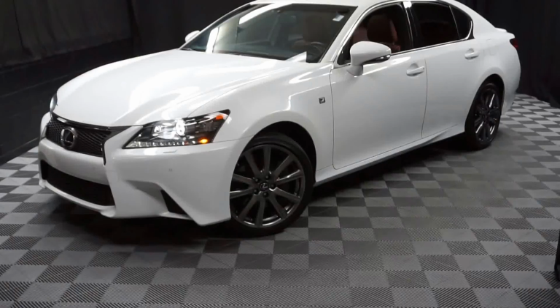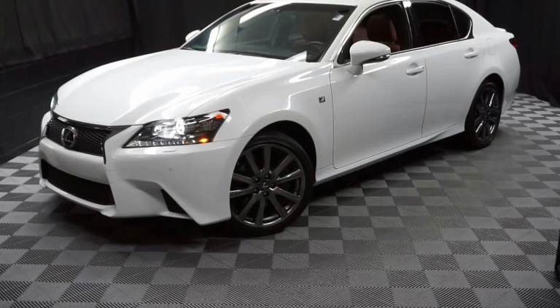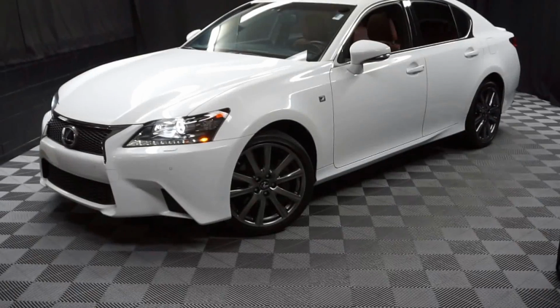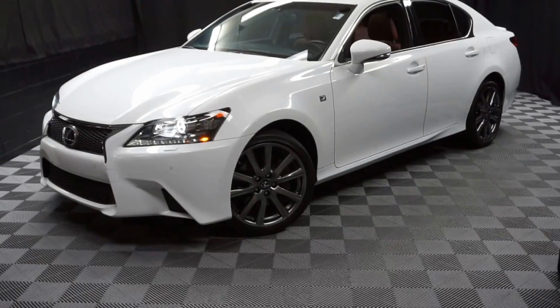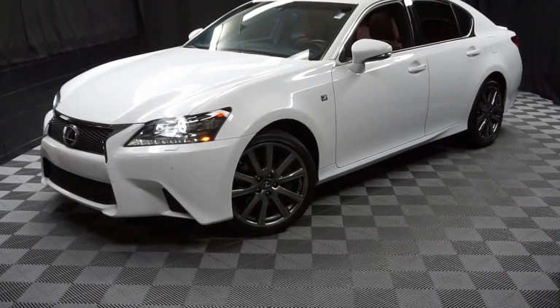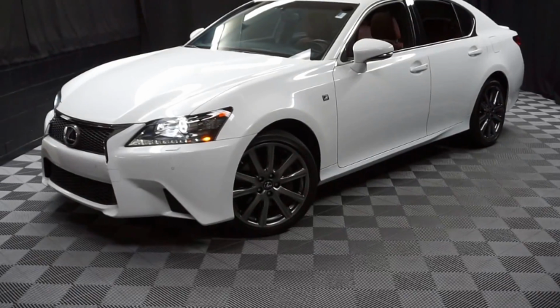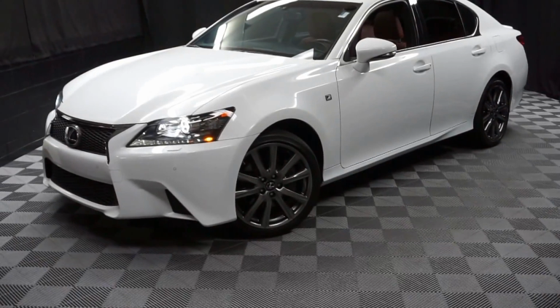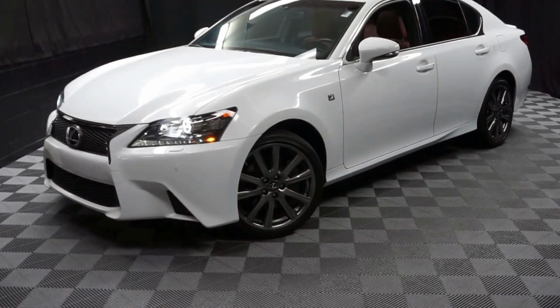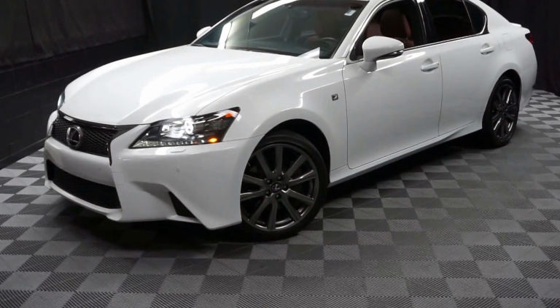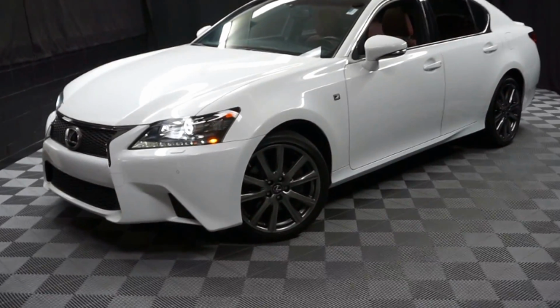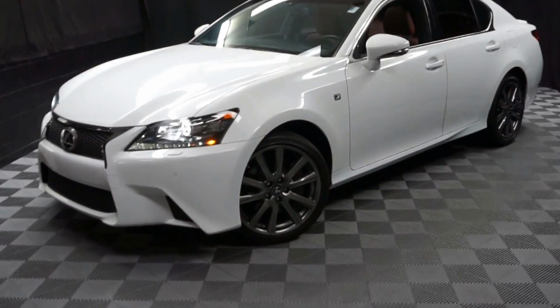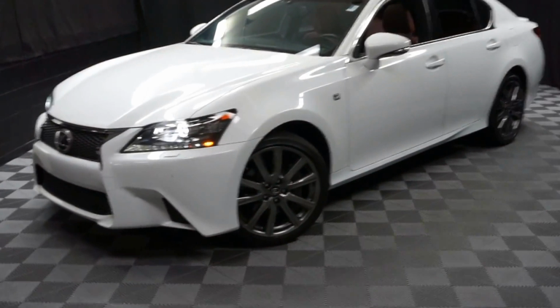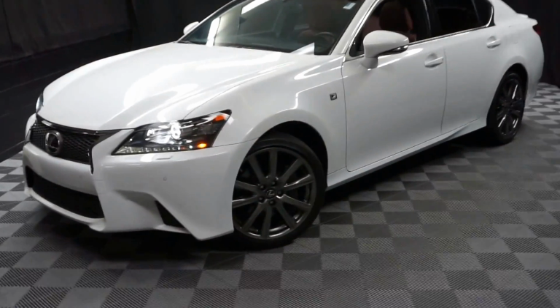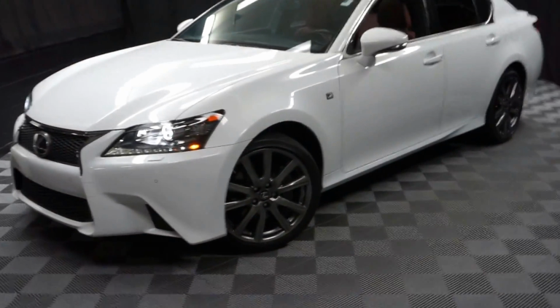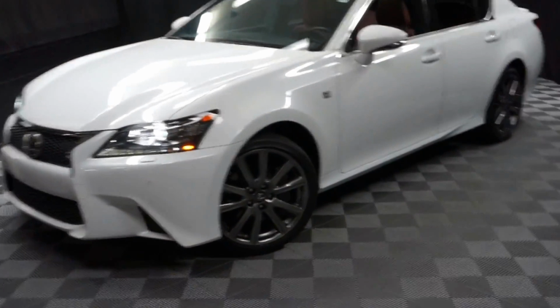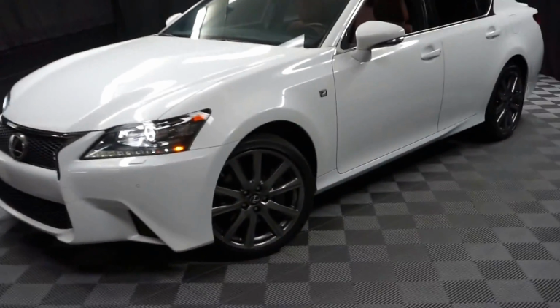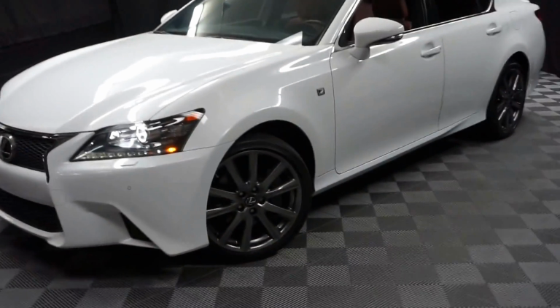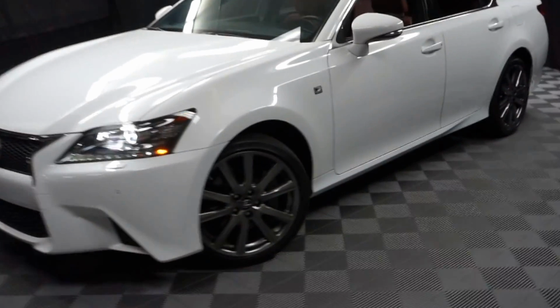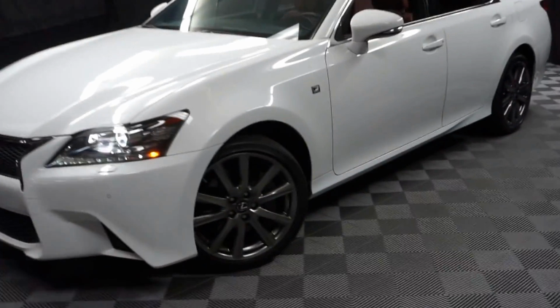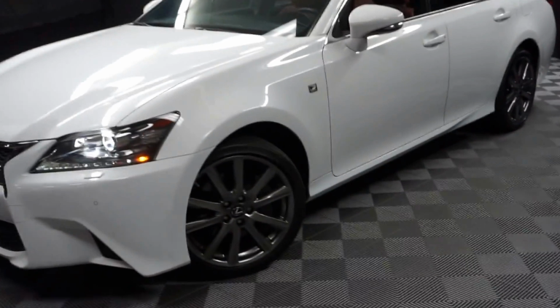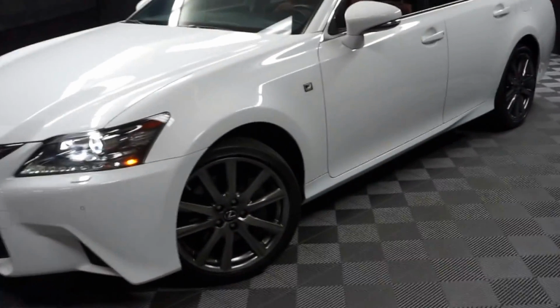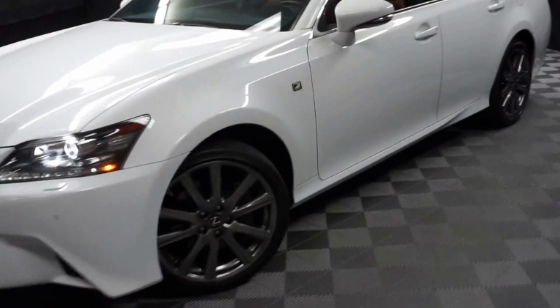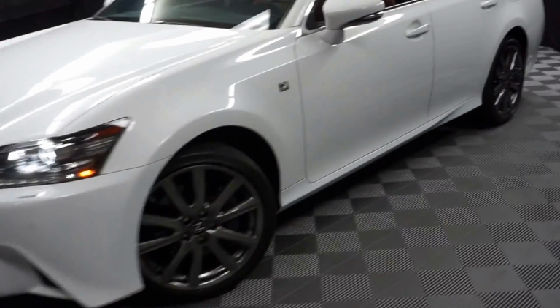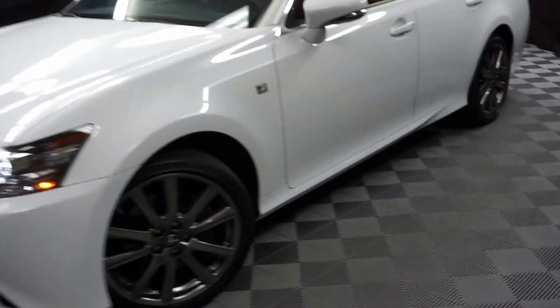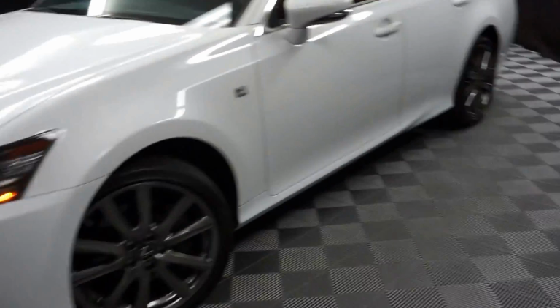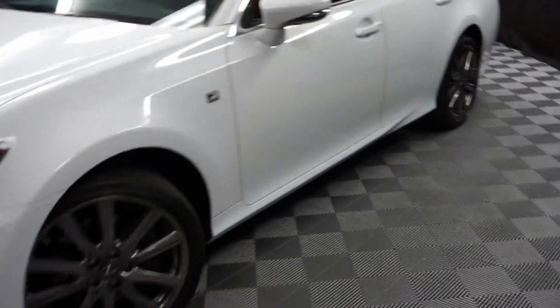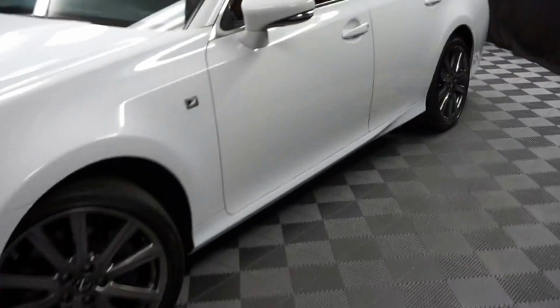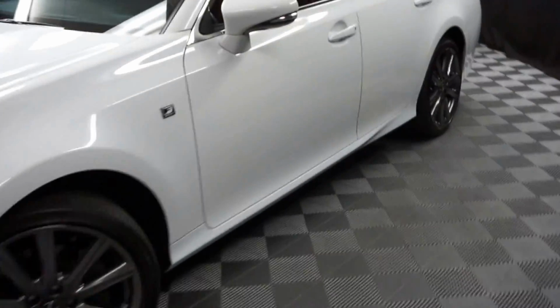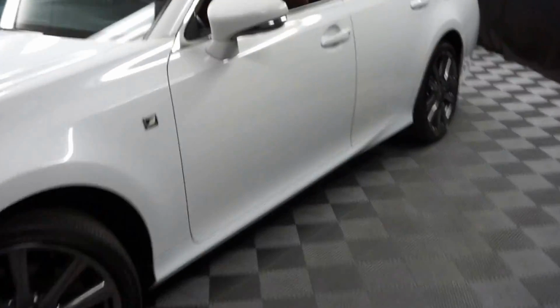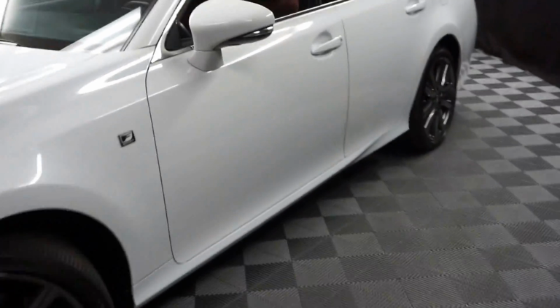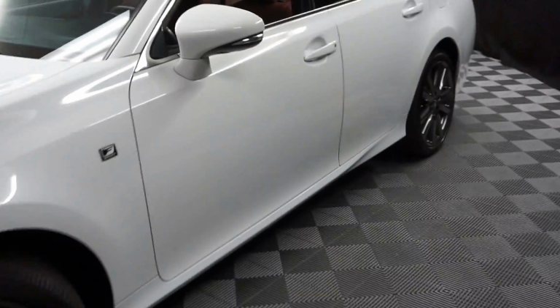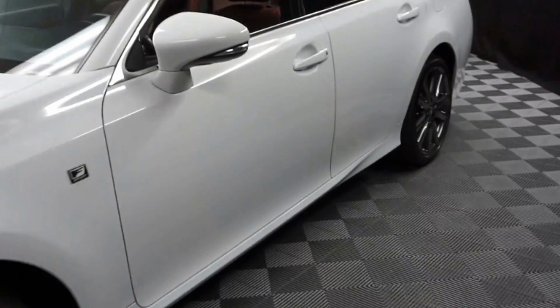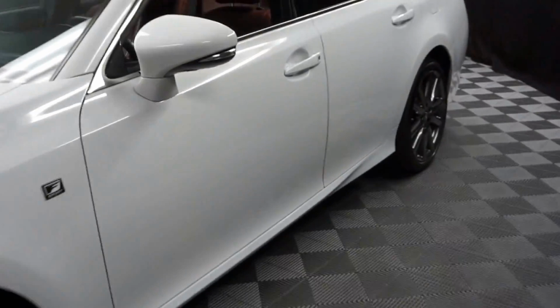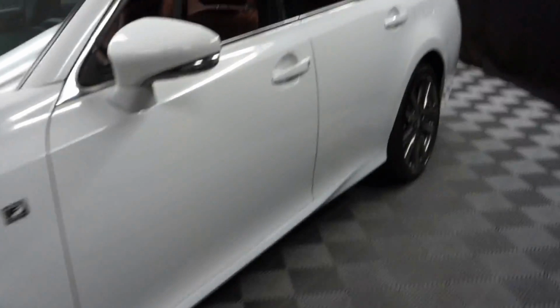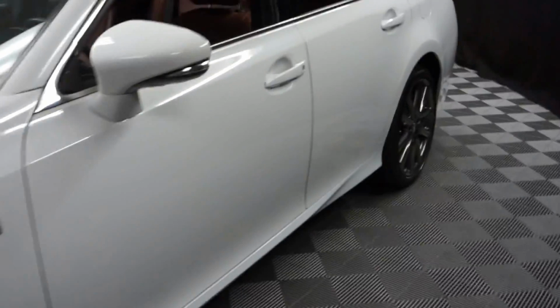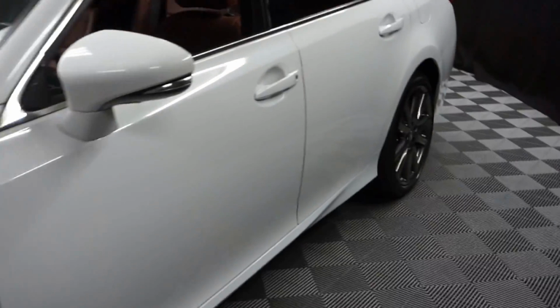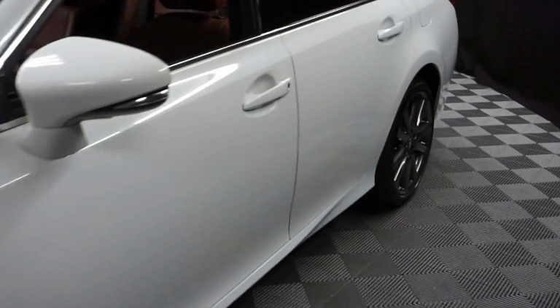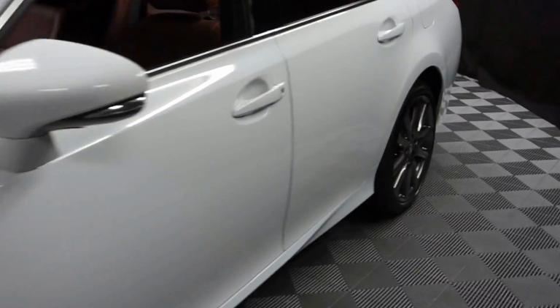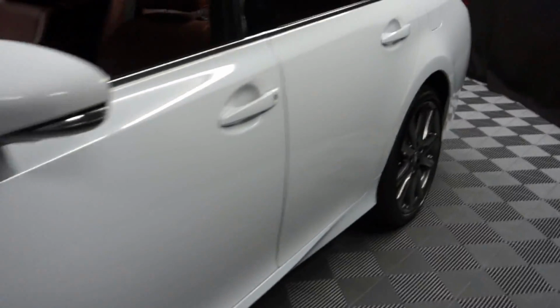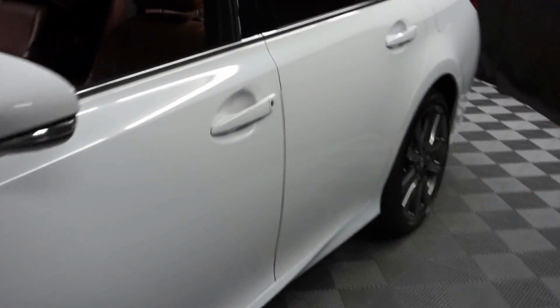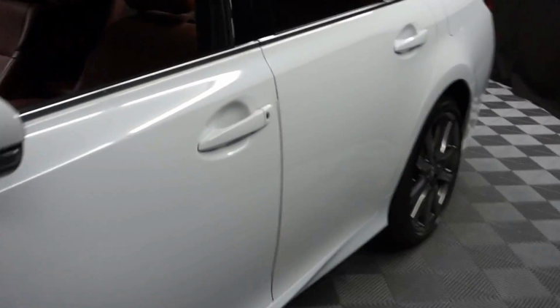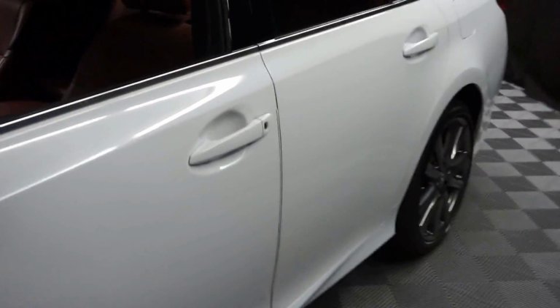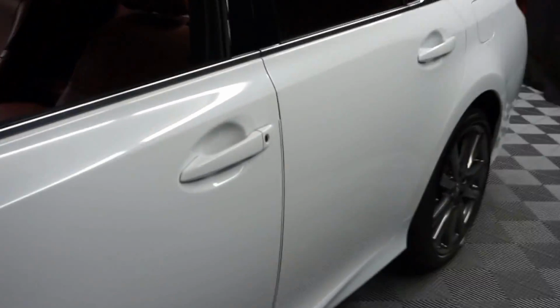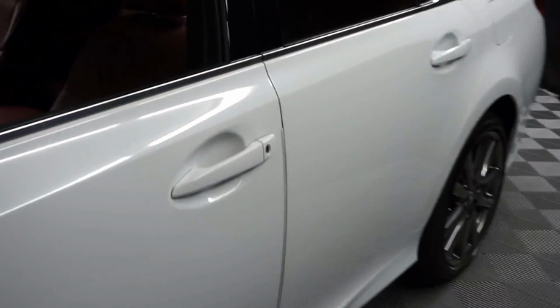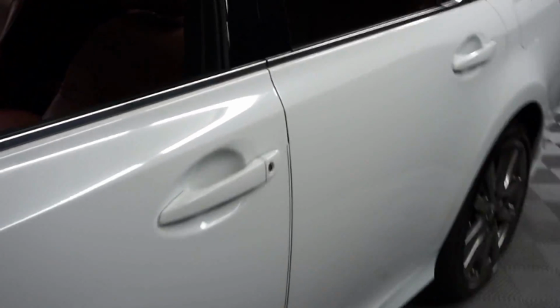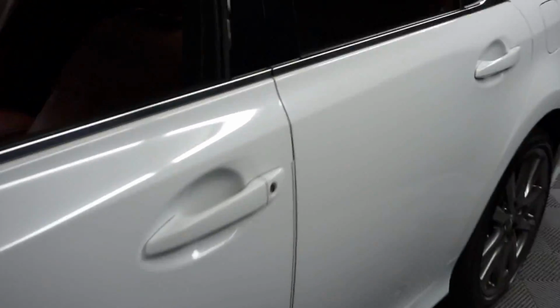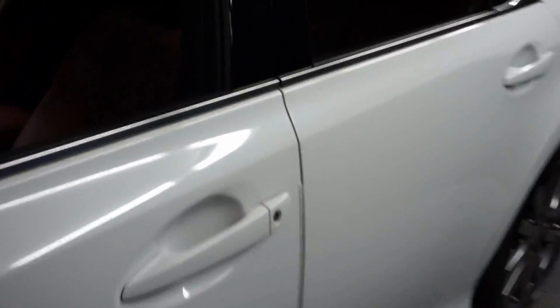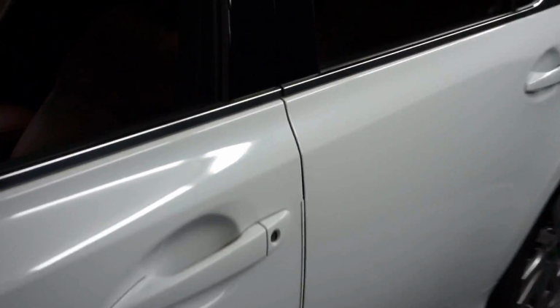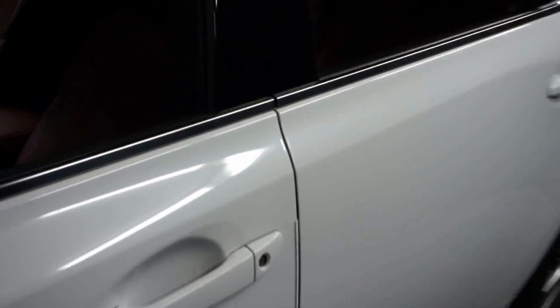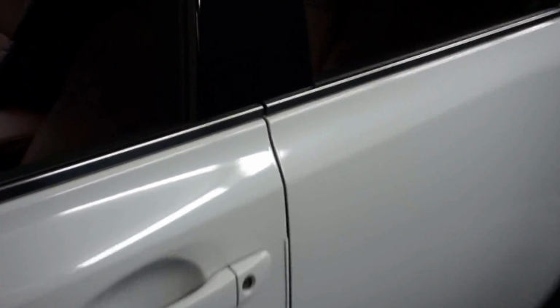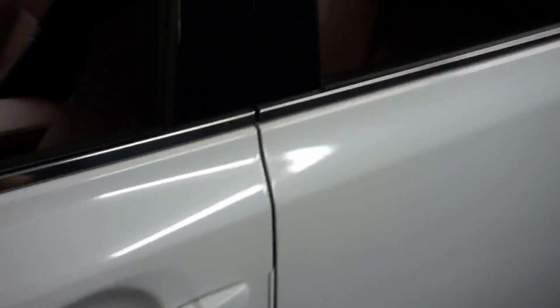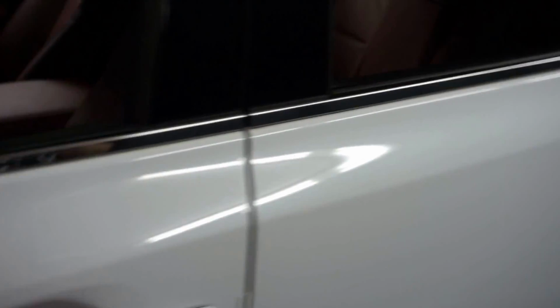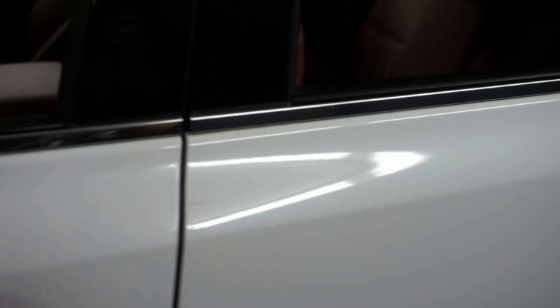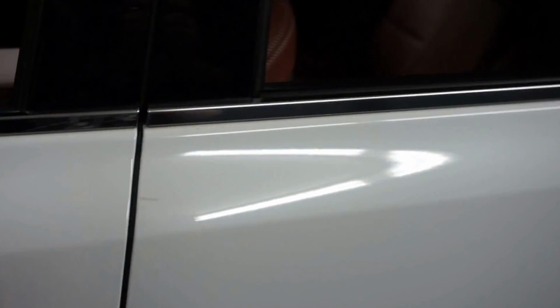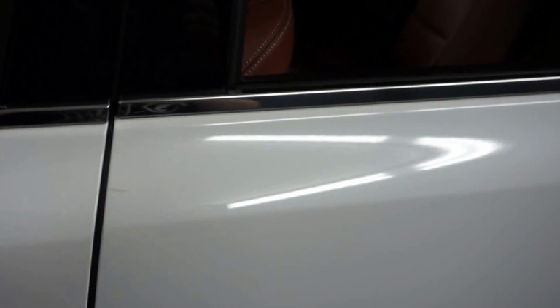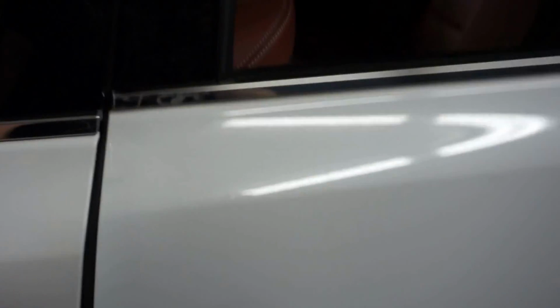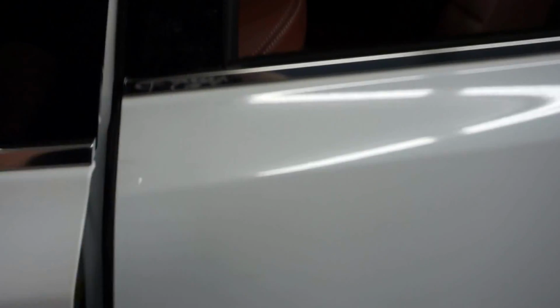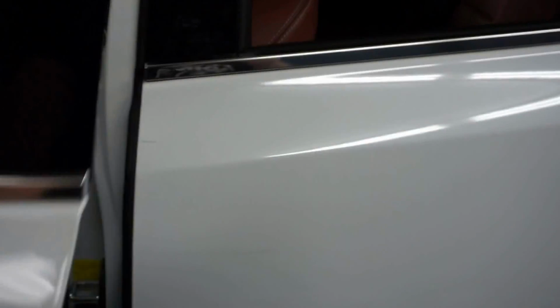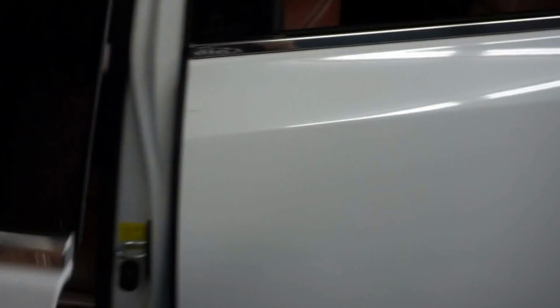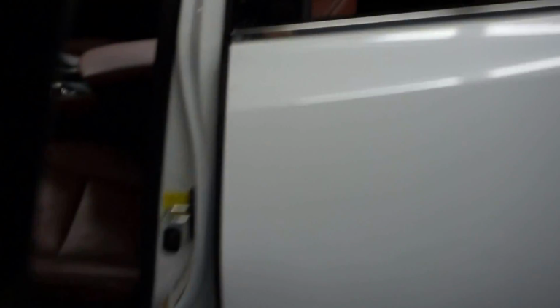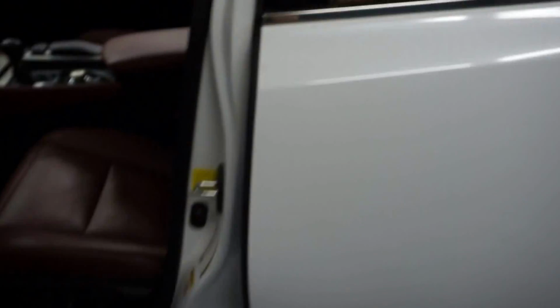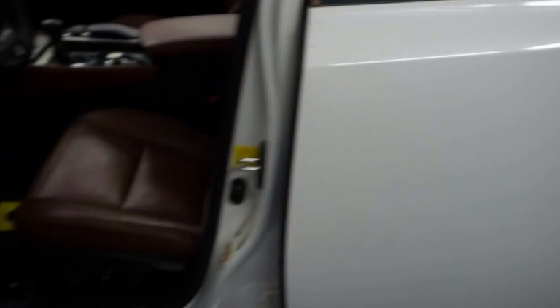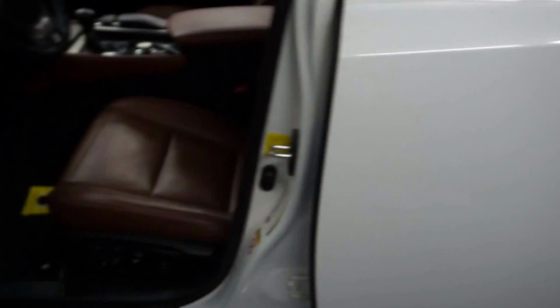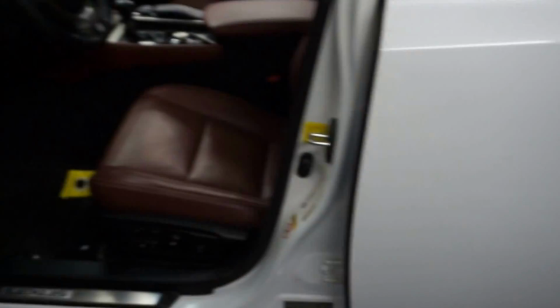All right, car shoppers, welcome back to Lexus of Wilmington. Just adding to our inventory is a 2014 Lexus GS350 F-Sport.